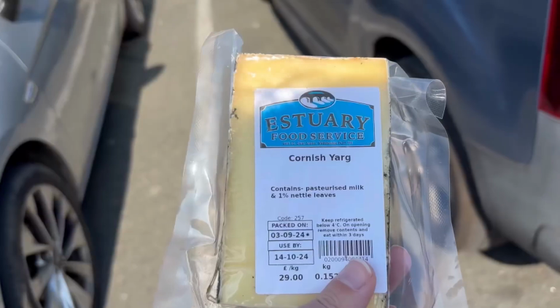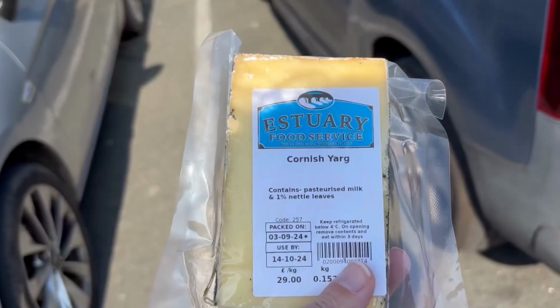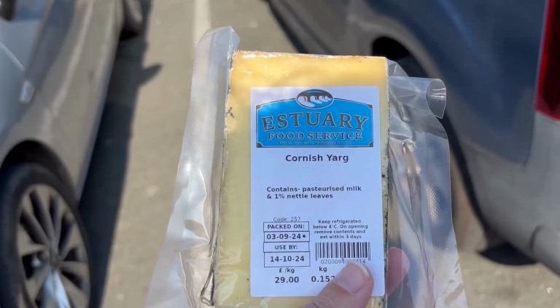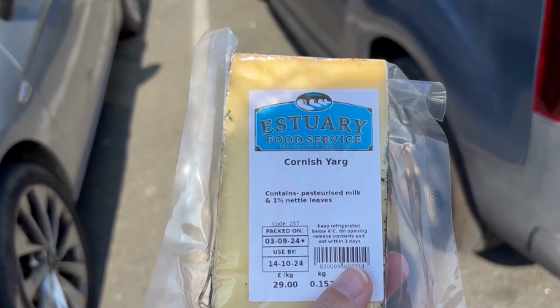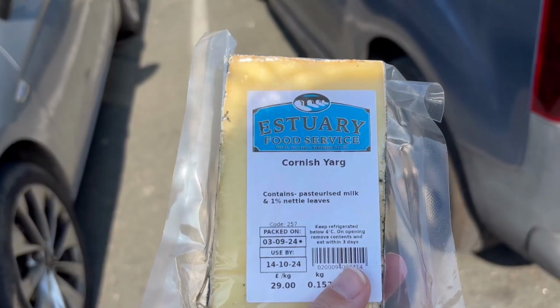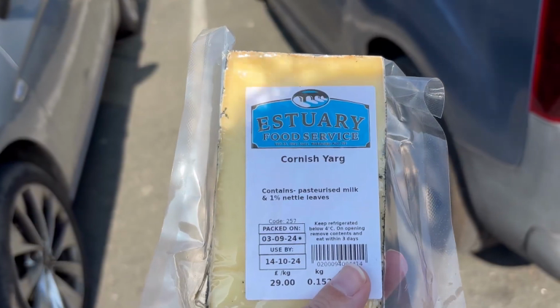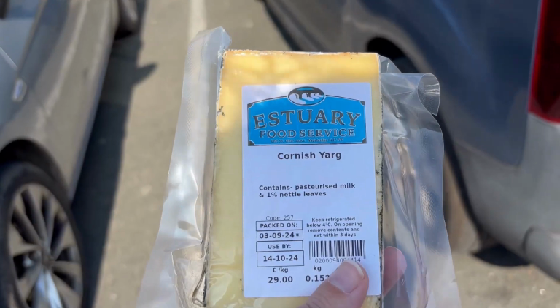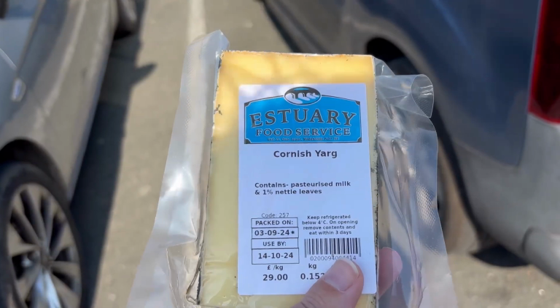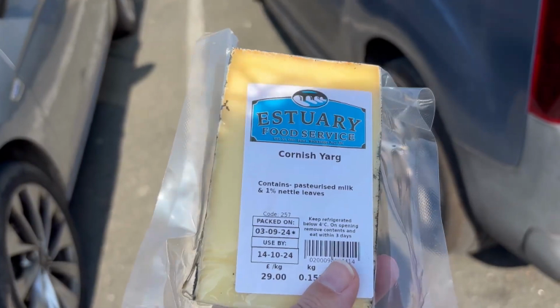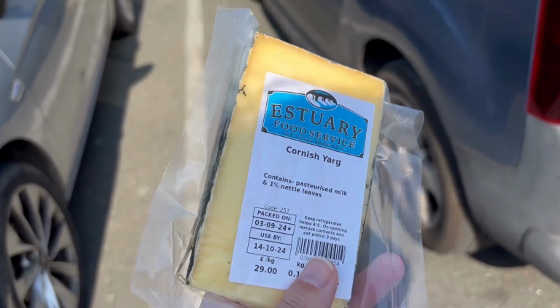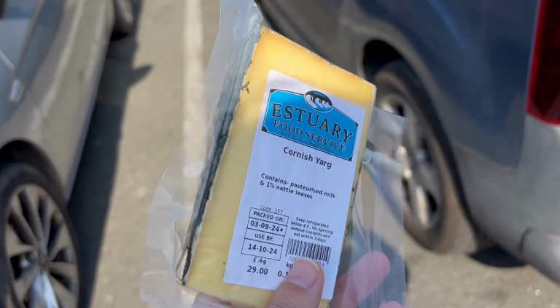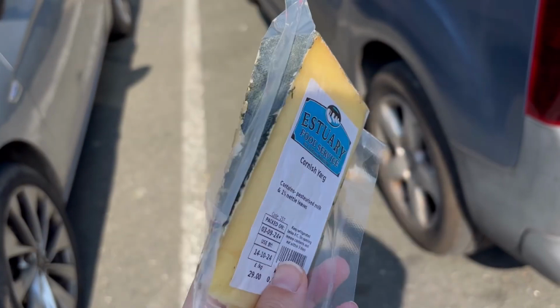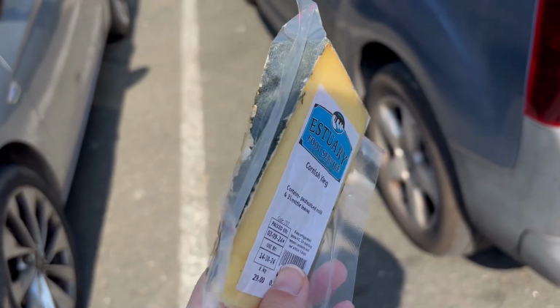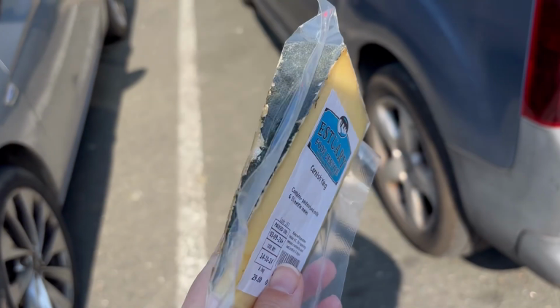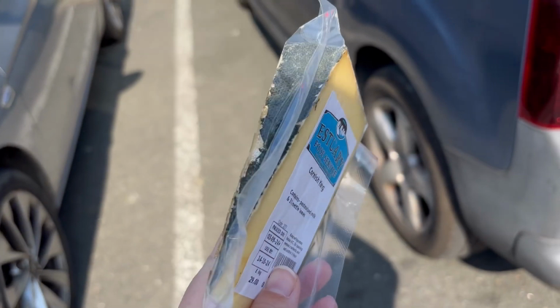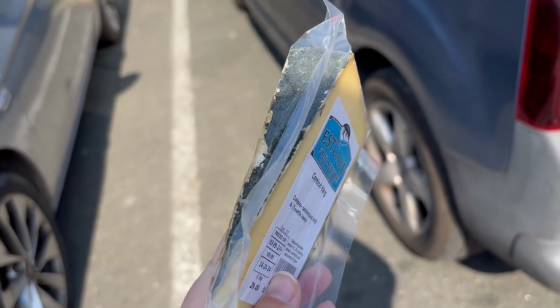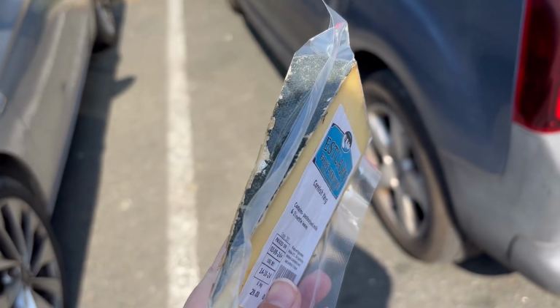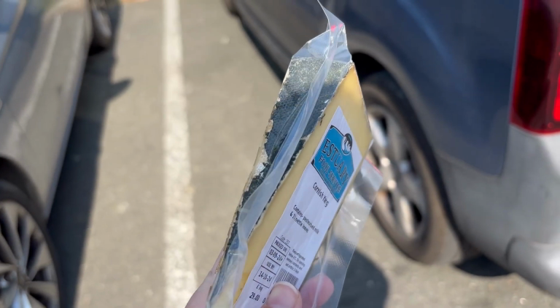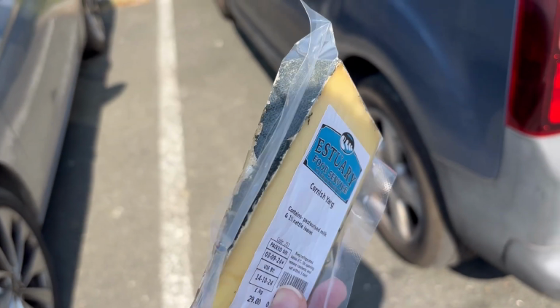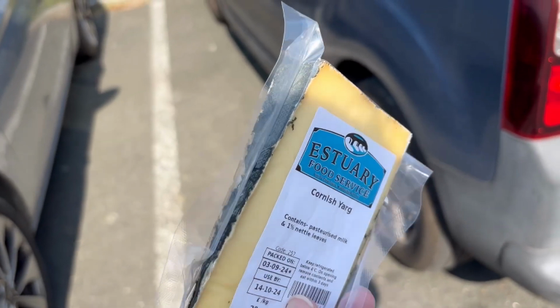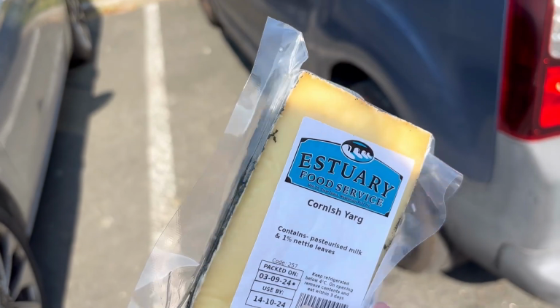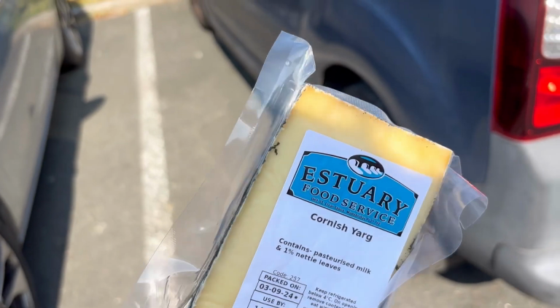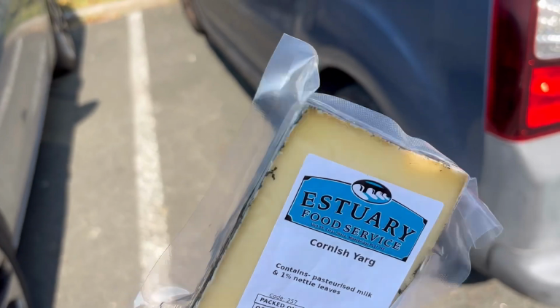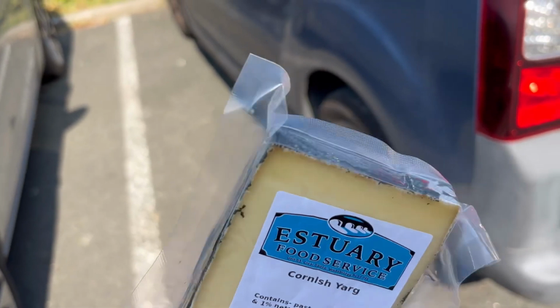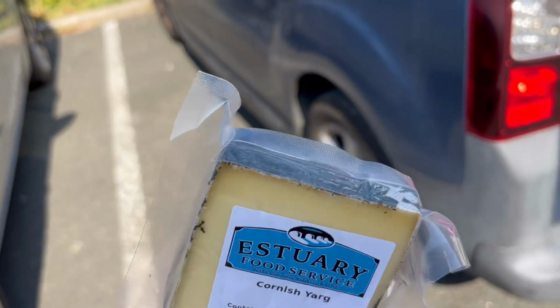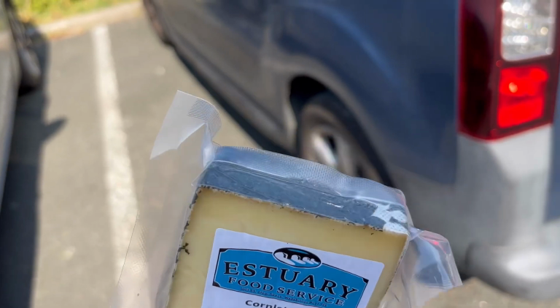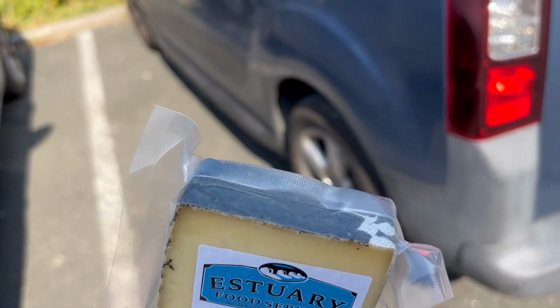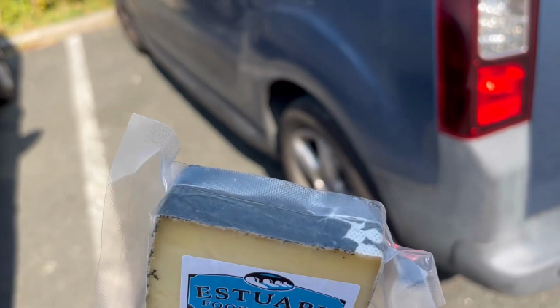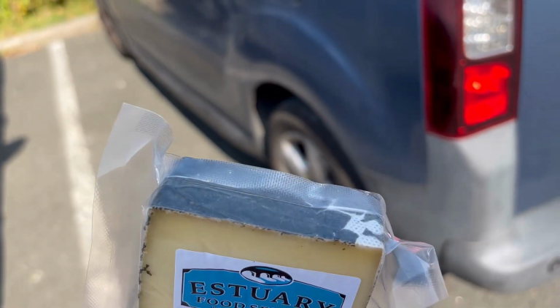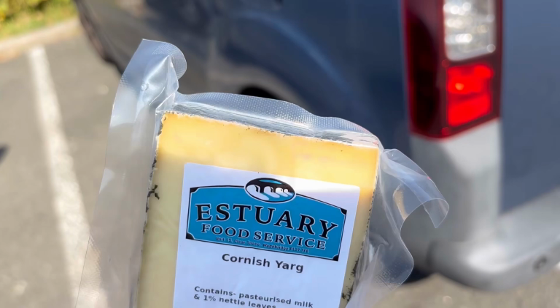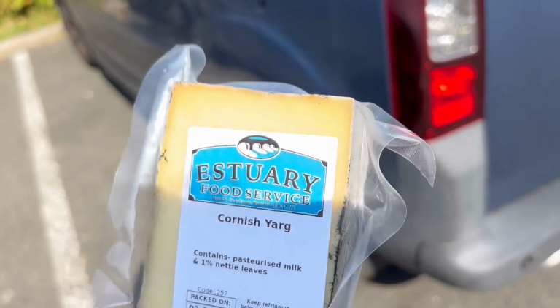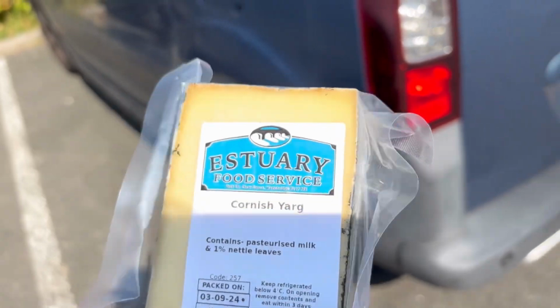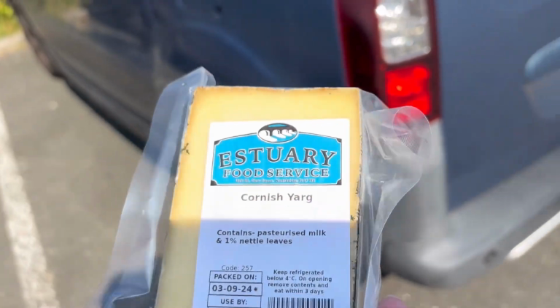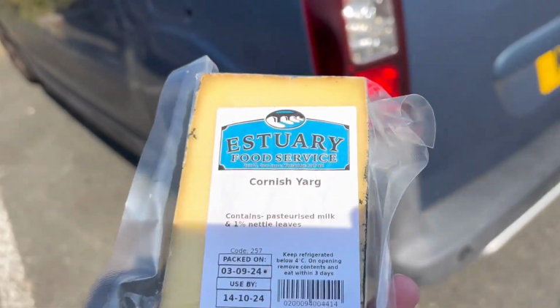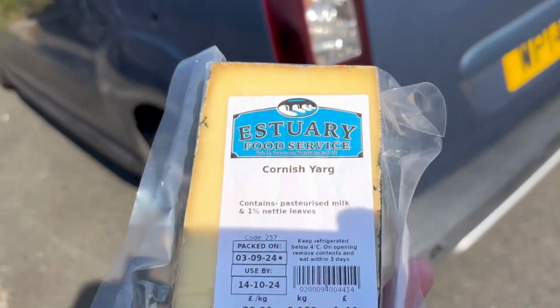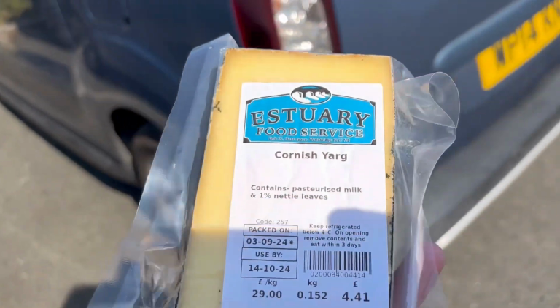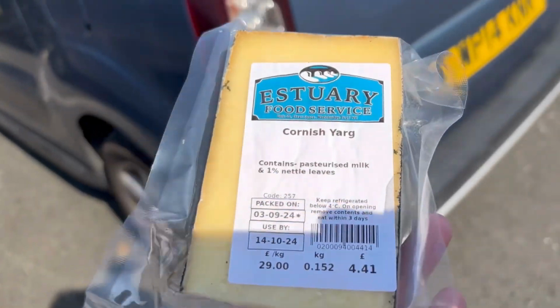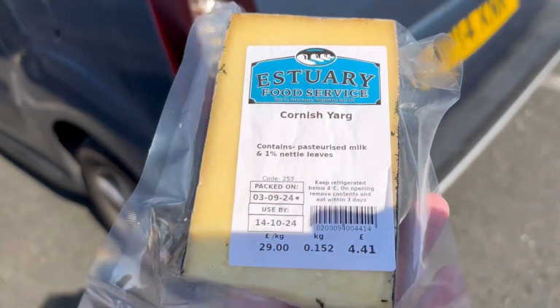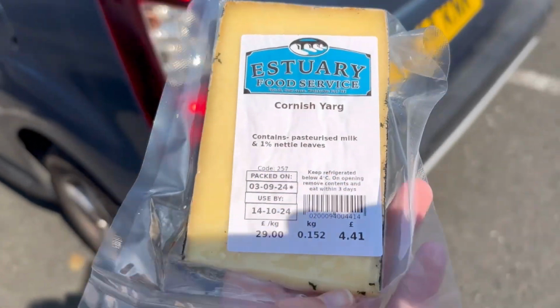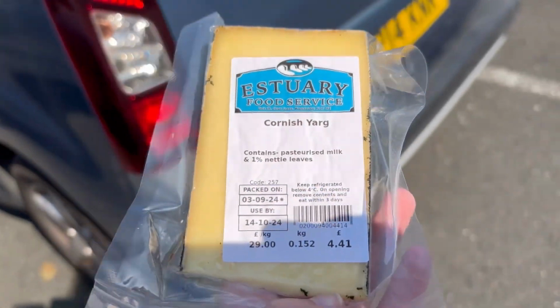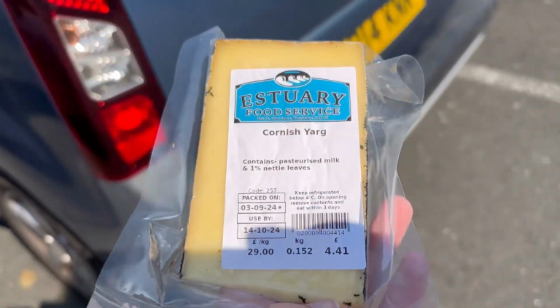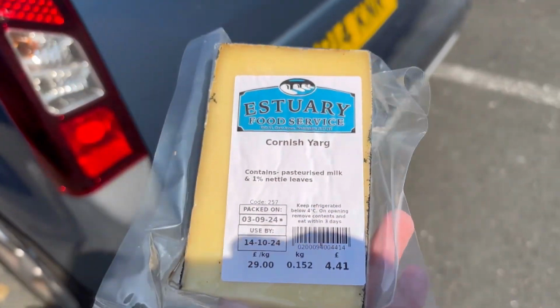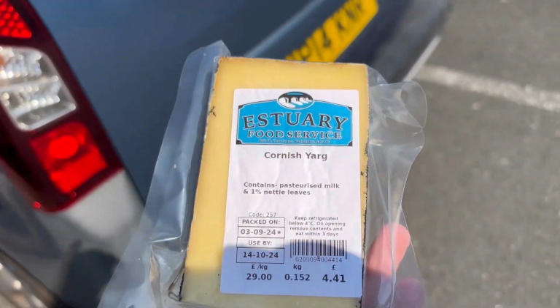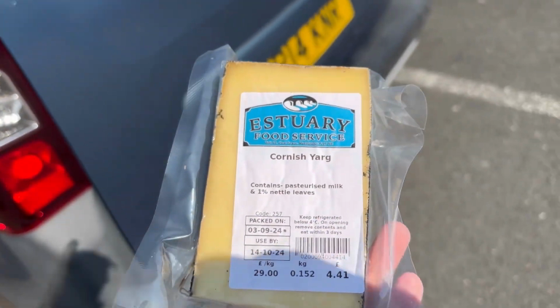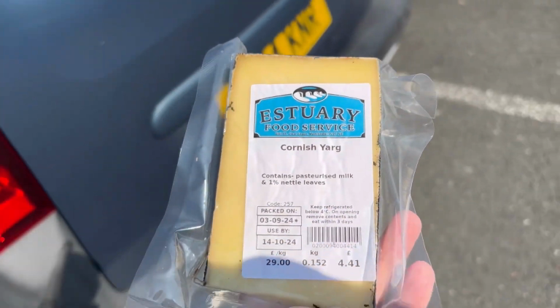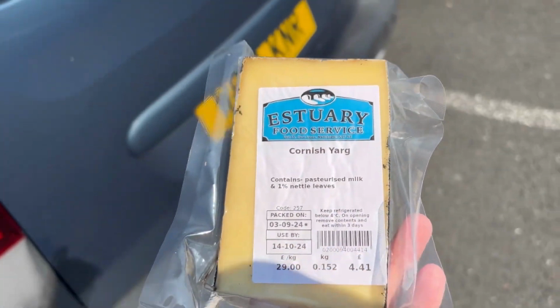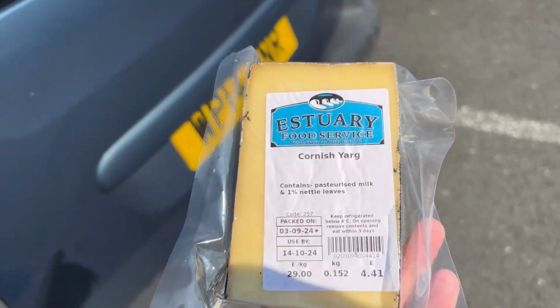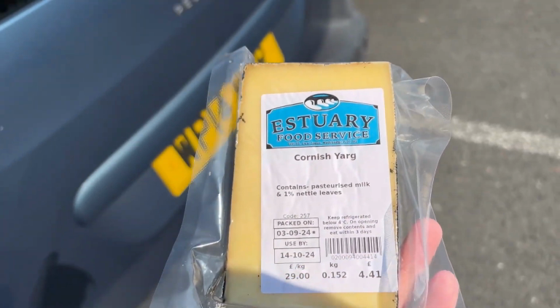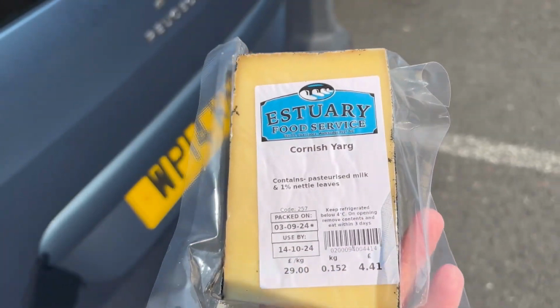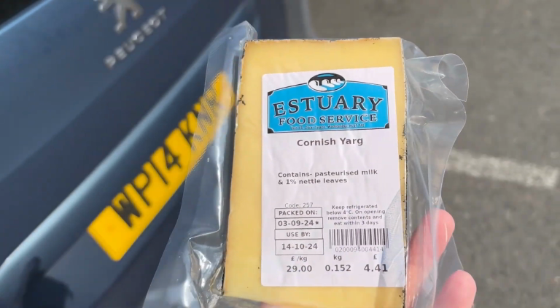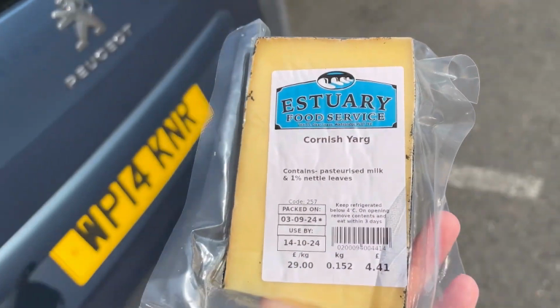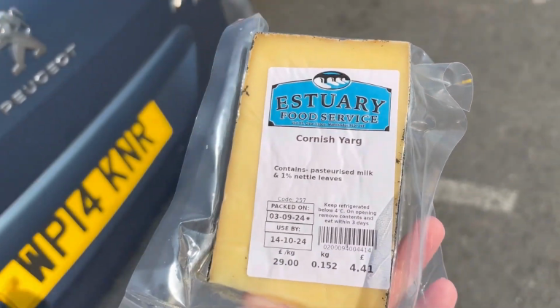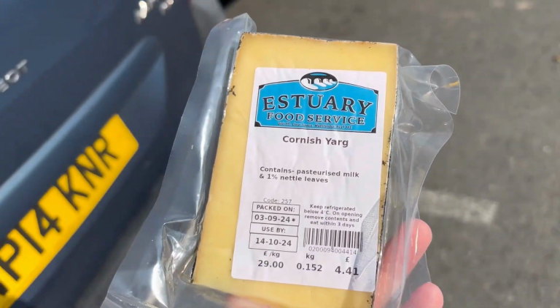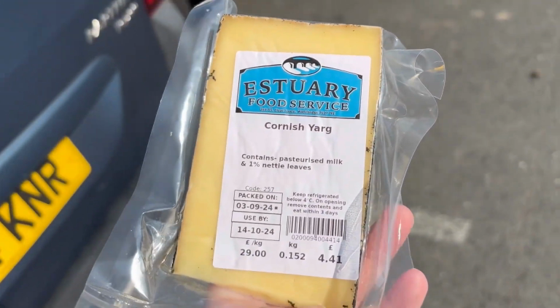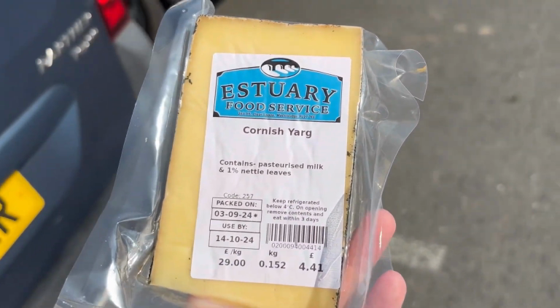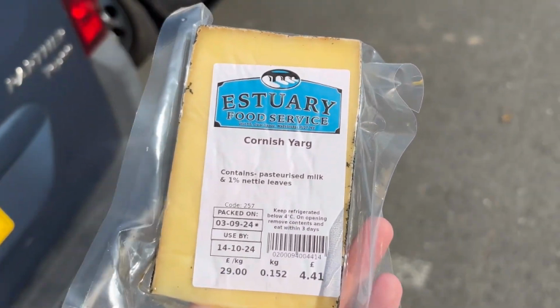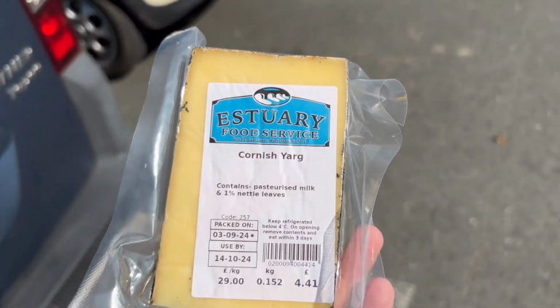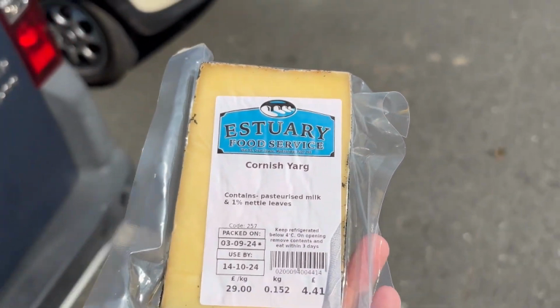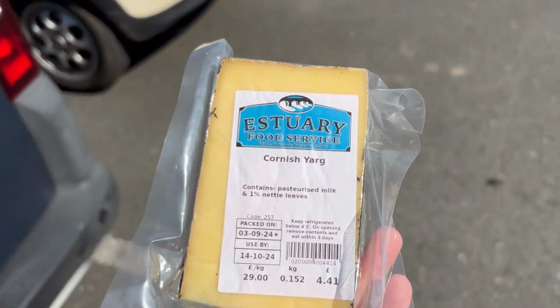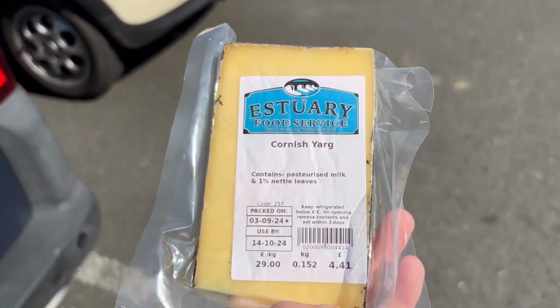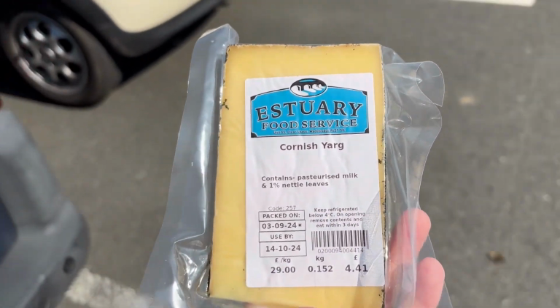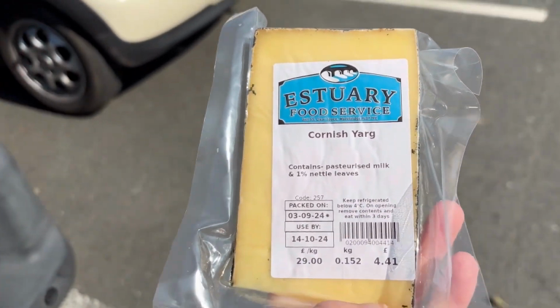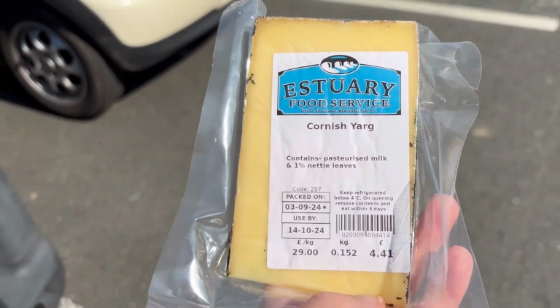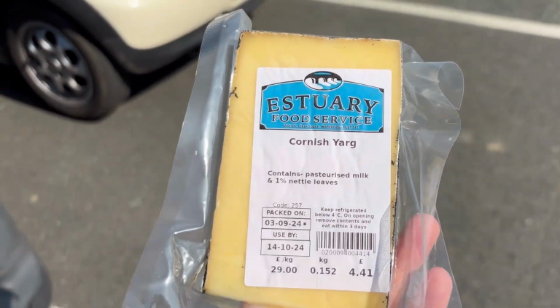I've just bought myself some Cornish Yarg. I haven't had it in ages and it really is a lovely cheese, so I look forward to that tonight.